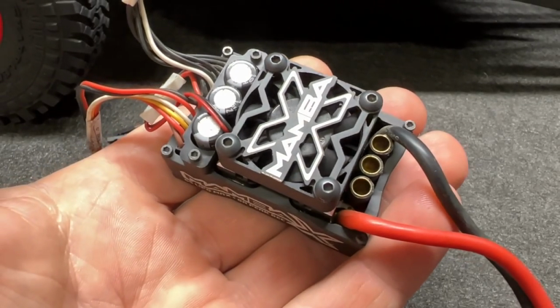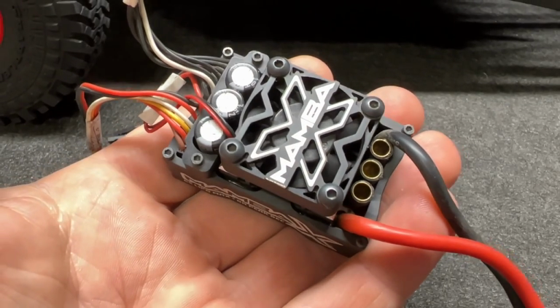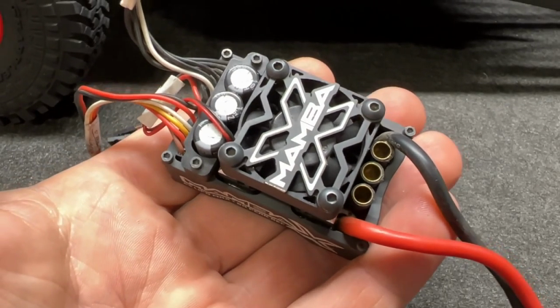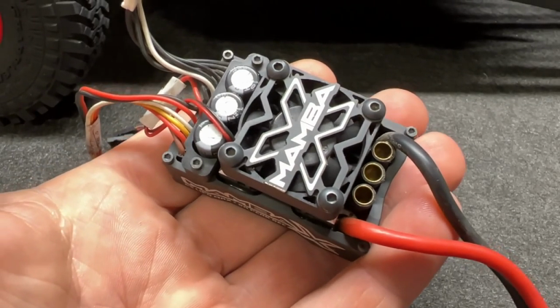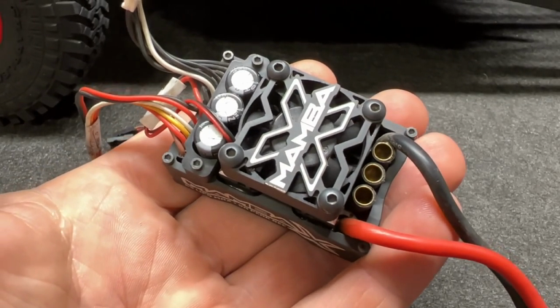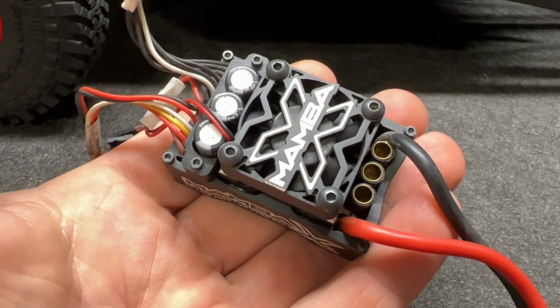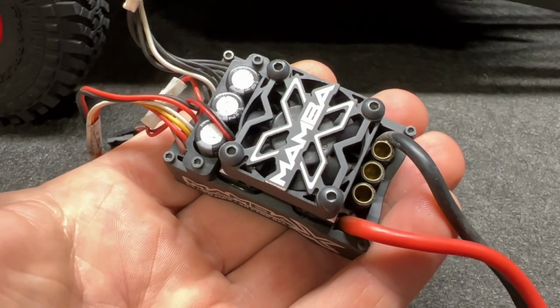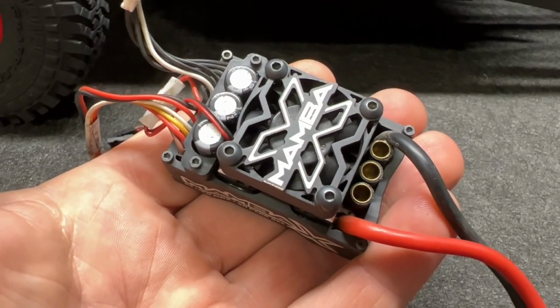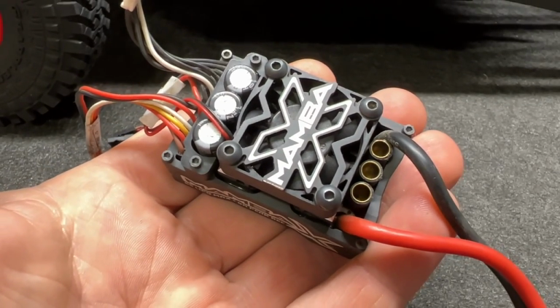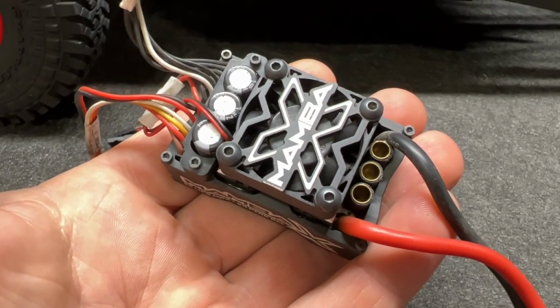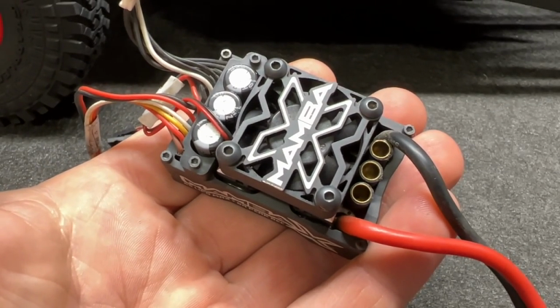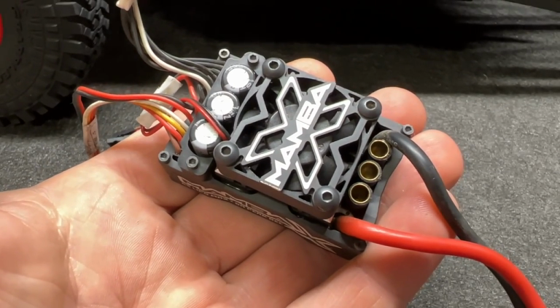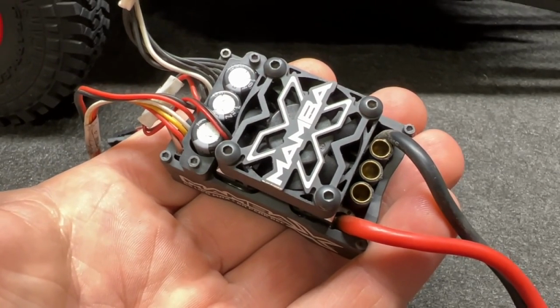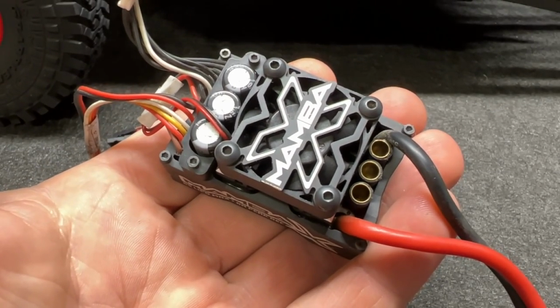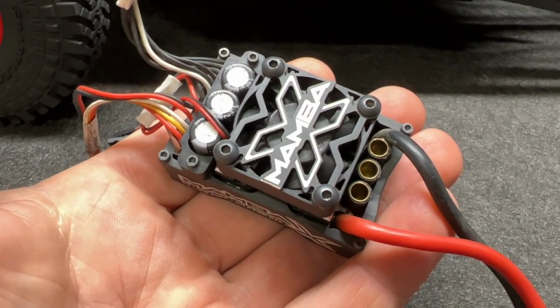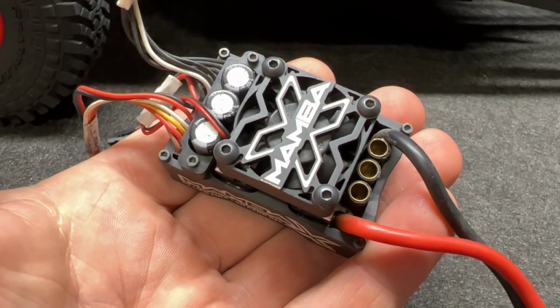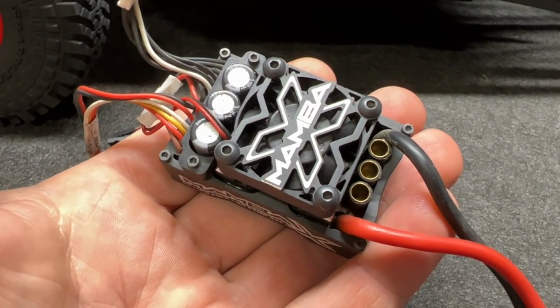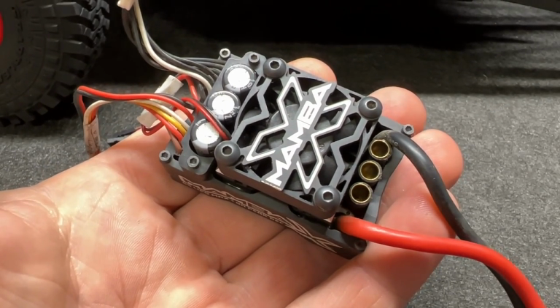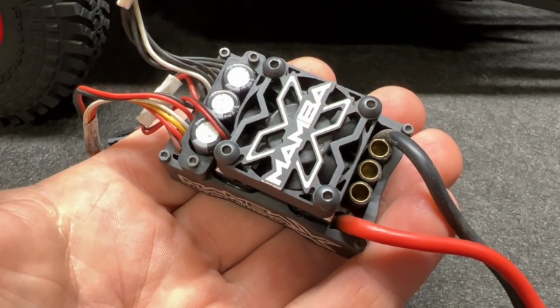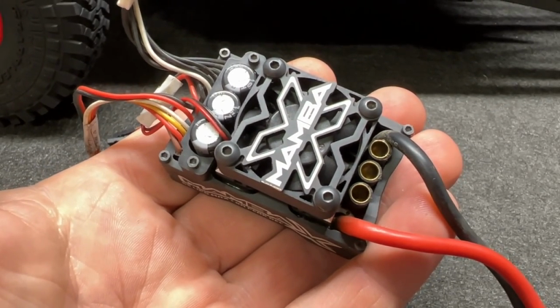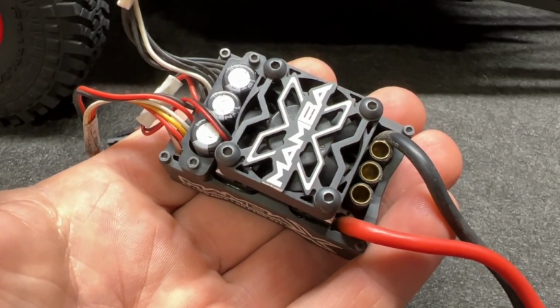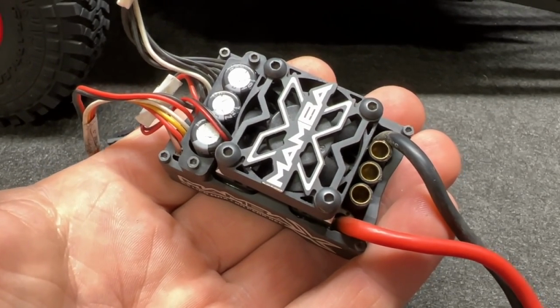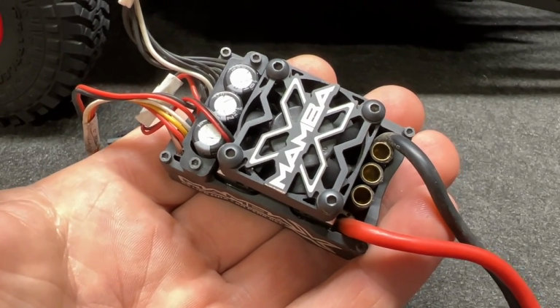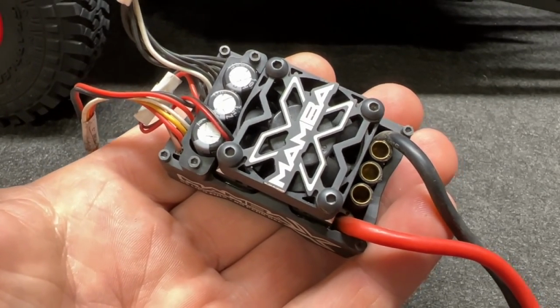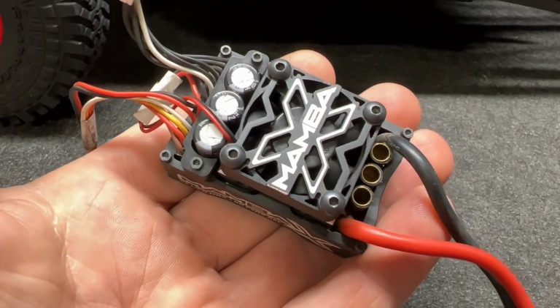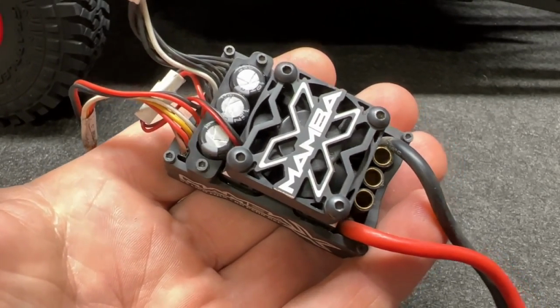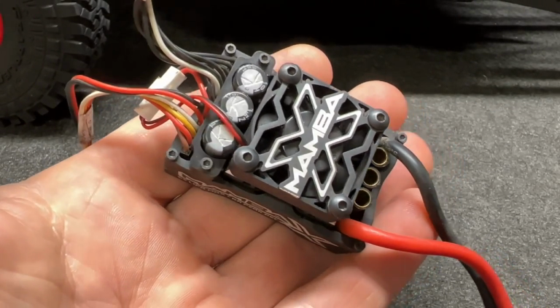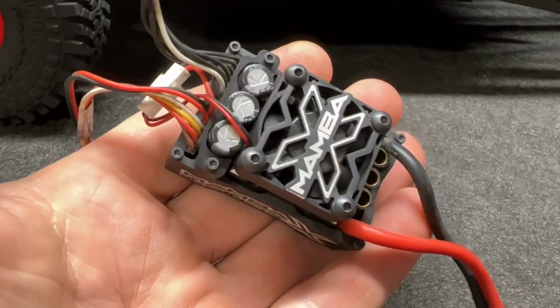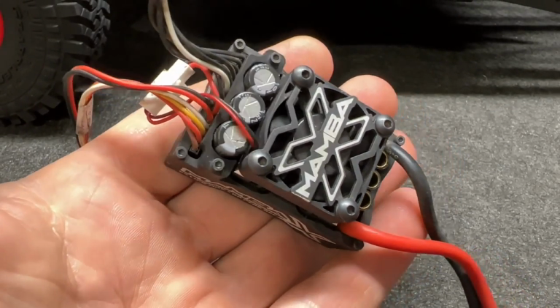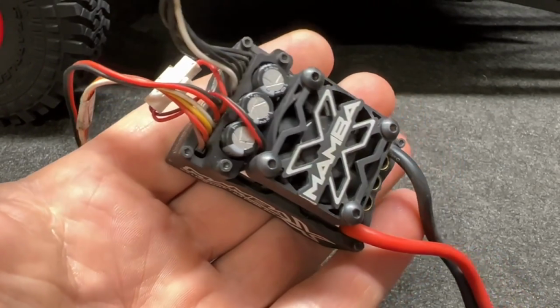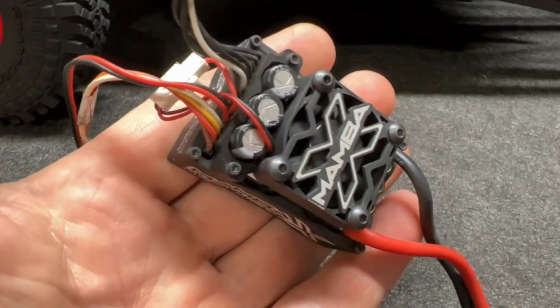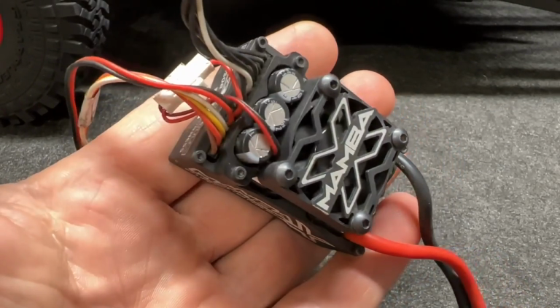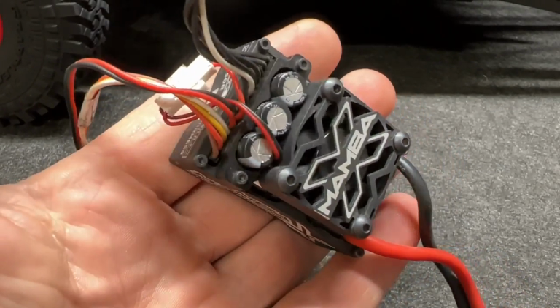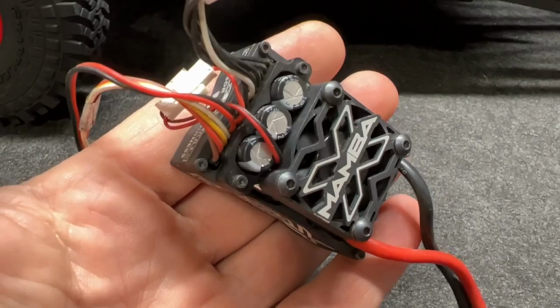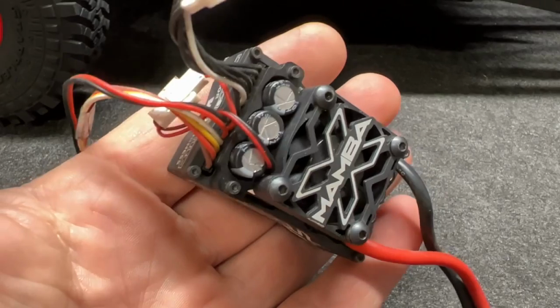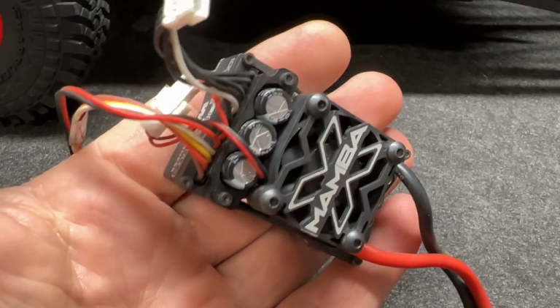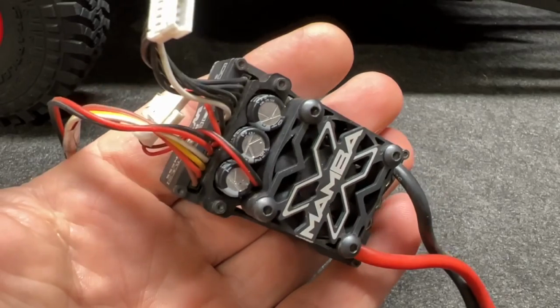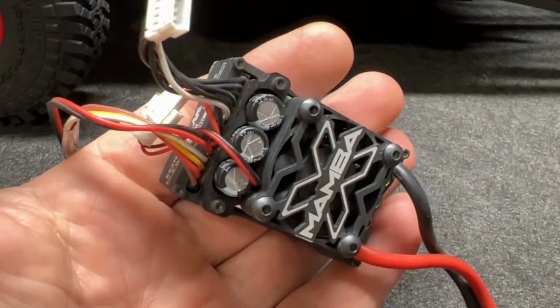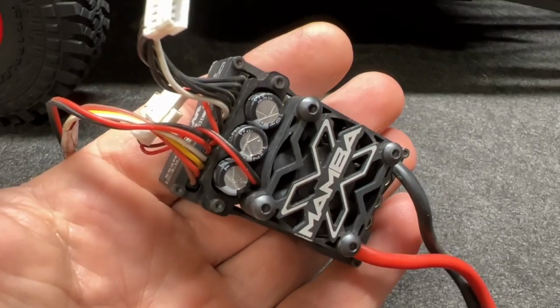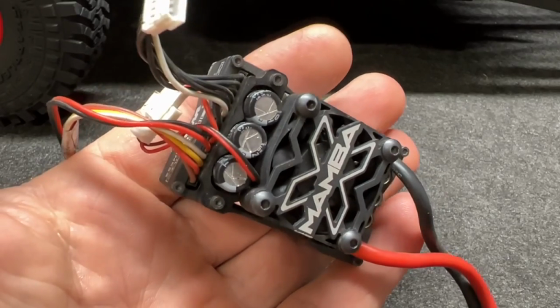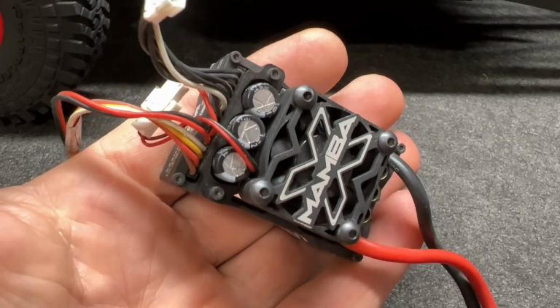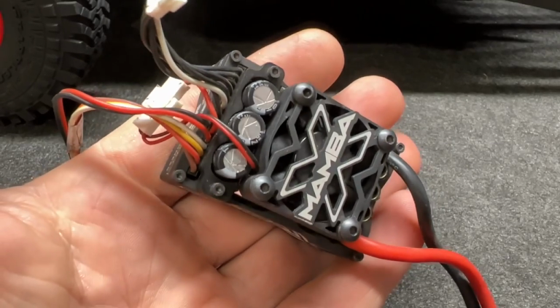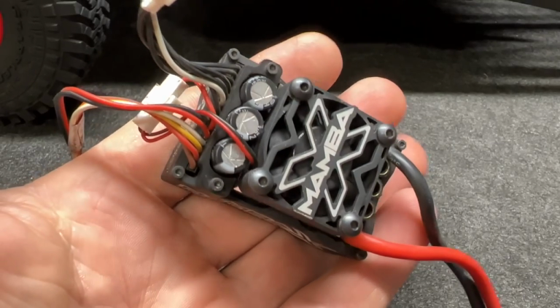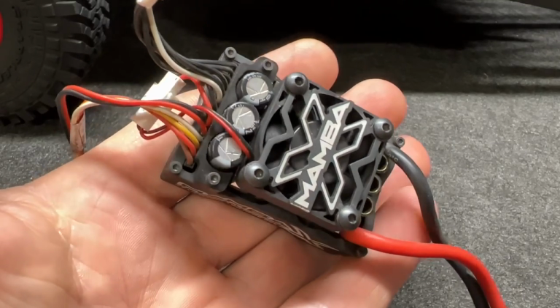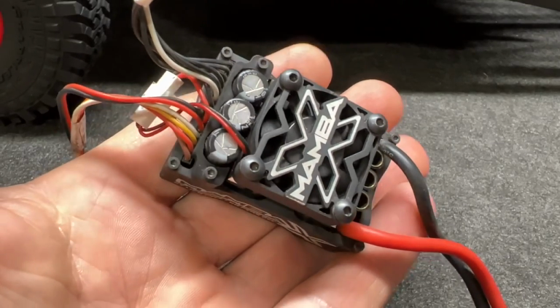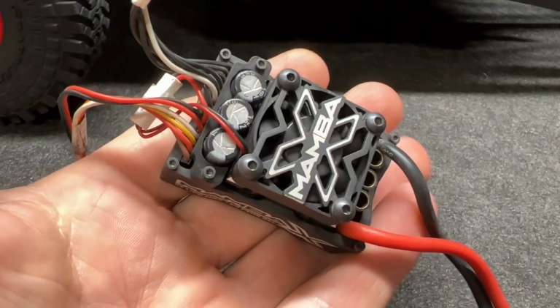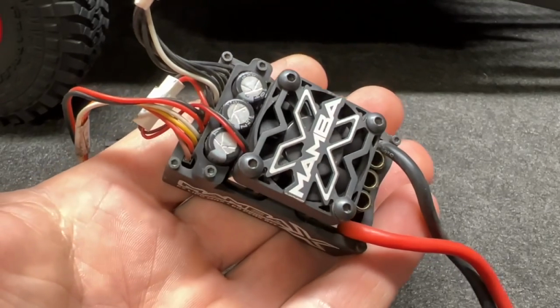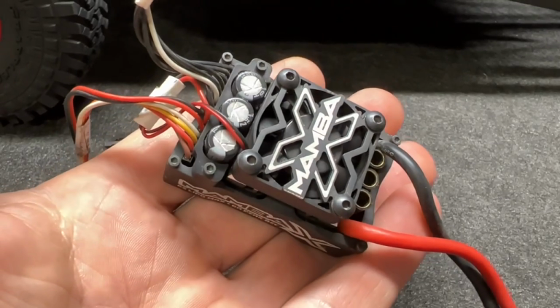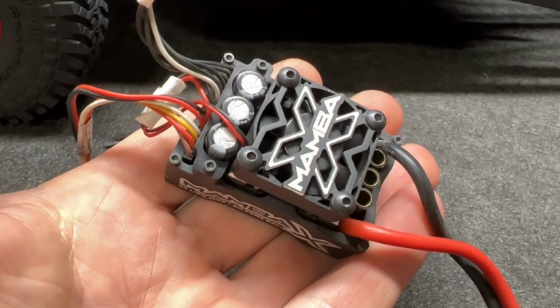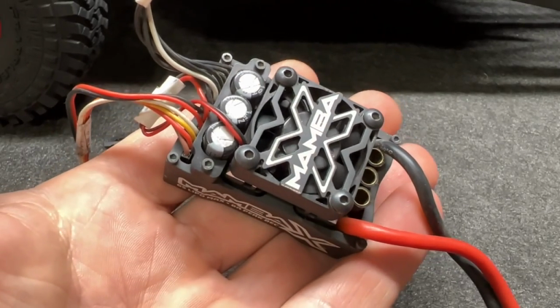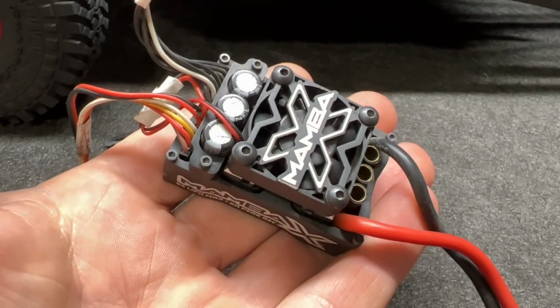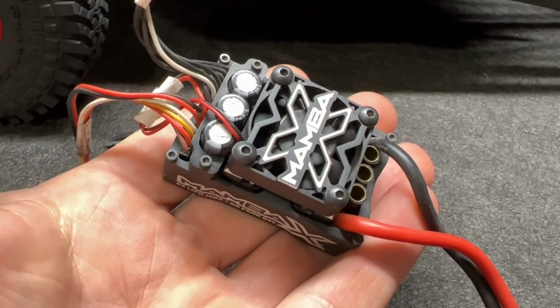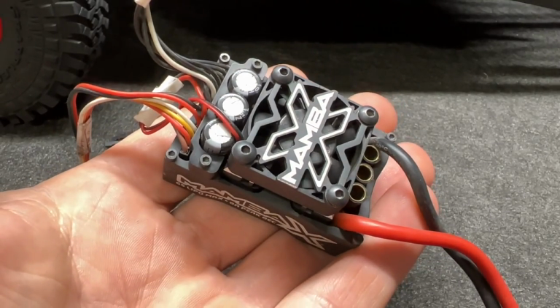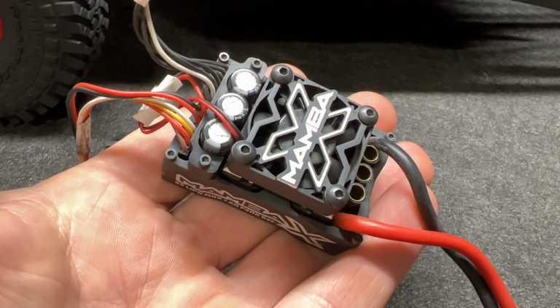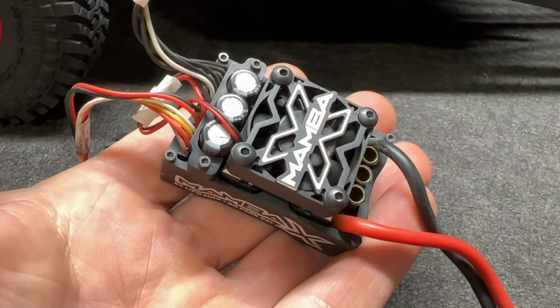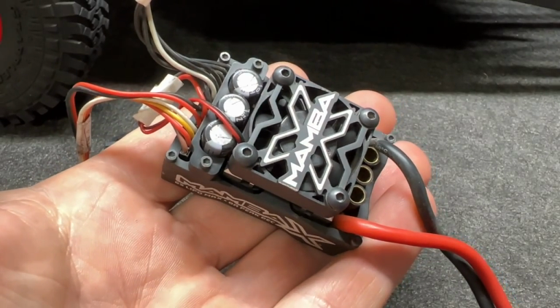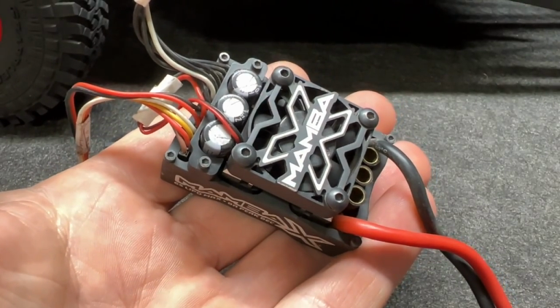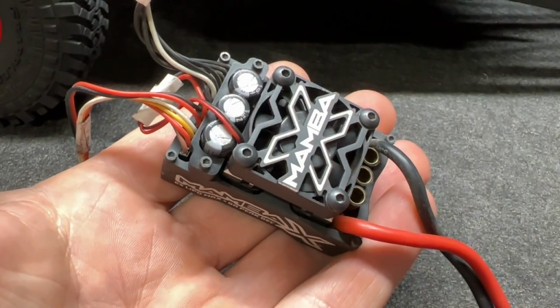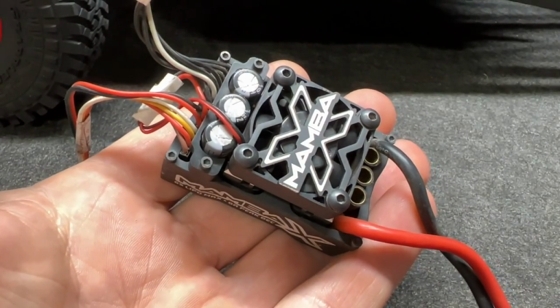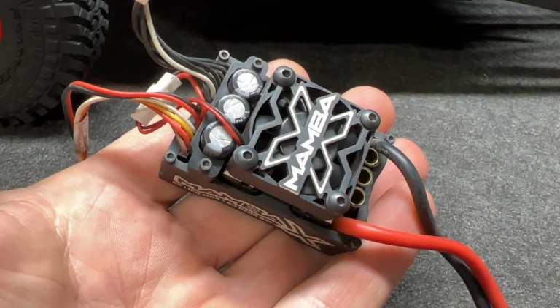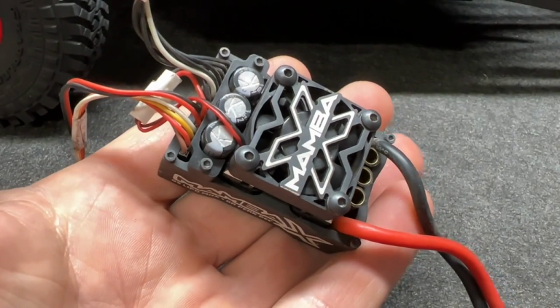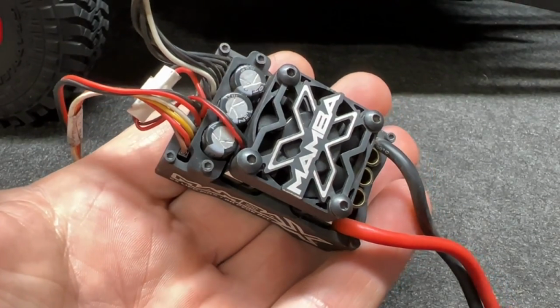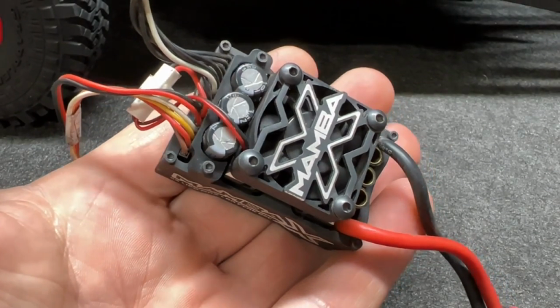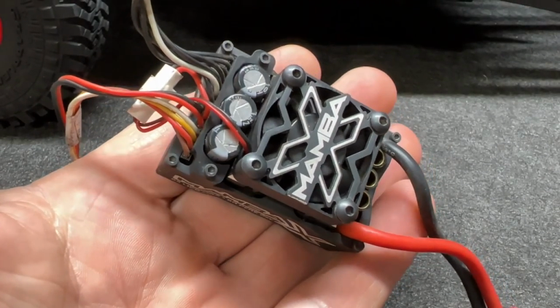The Castle Mamba X ESC is good up to 6S by the way, but we're going to be sticking with 3S on this thing.